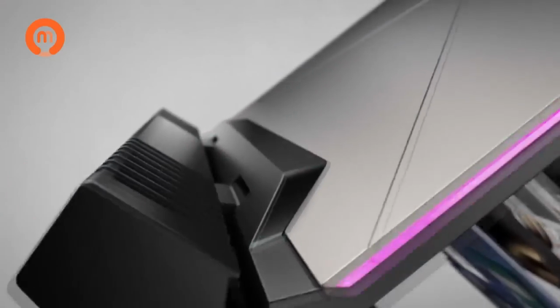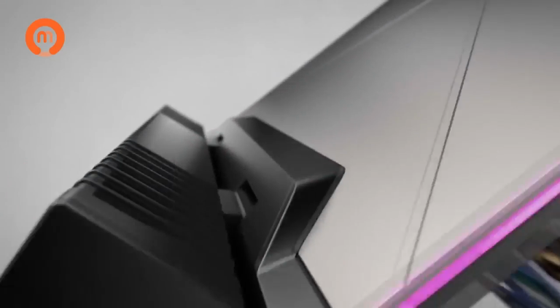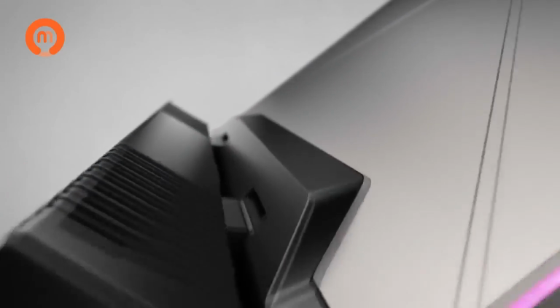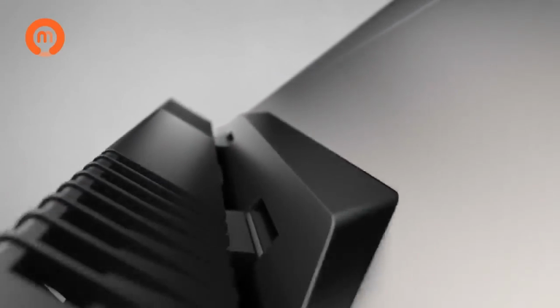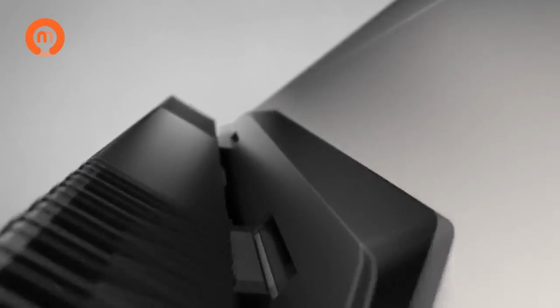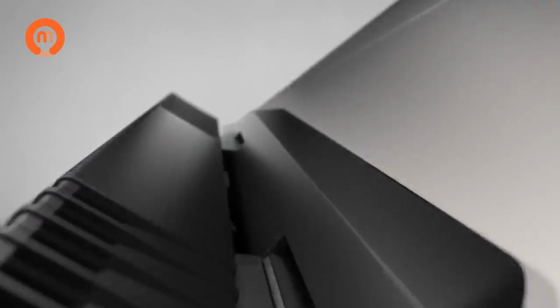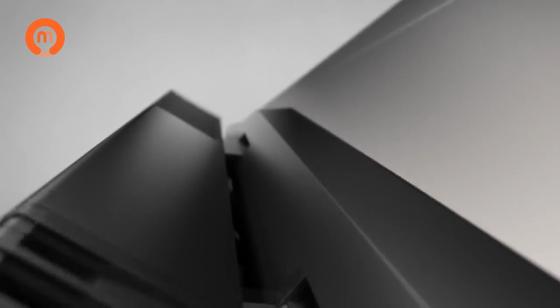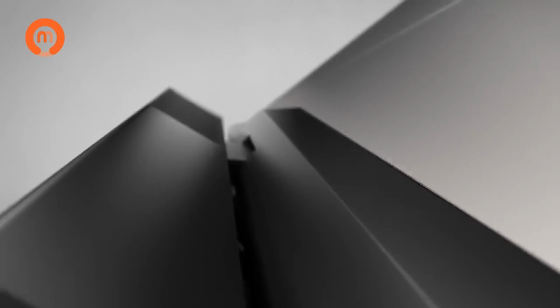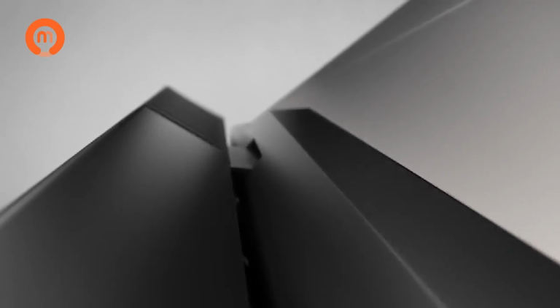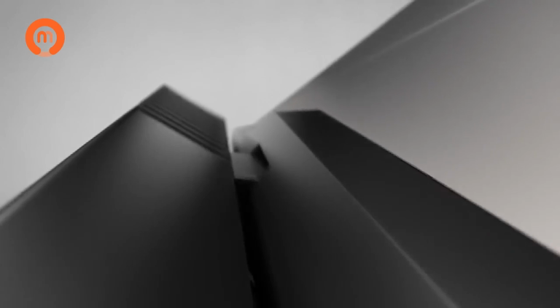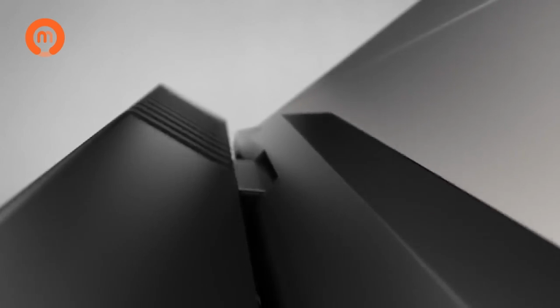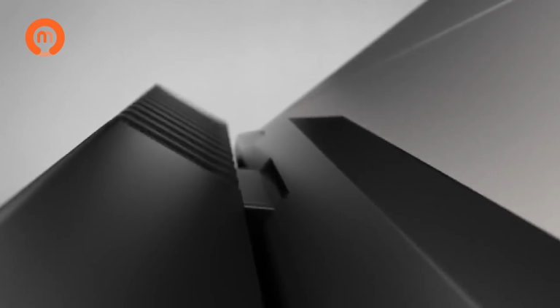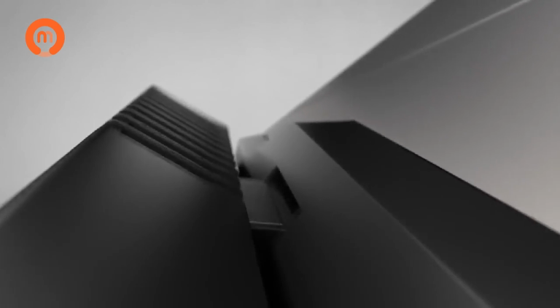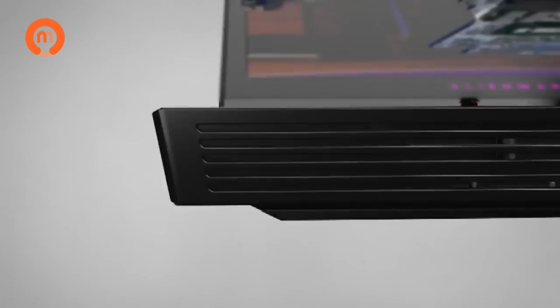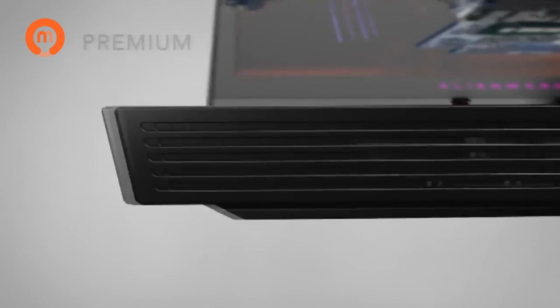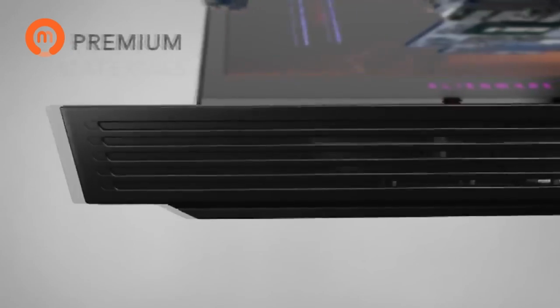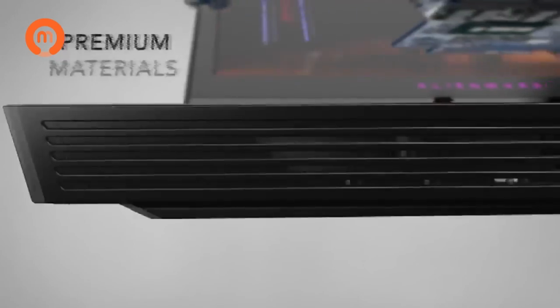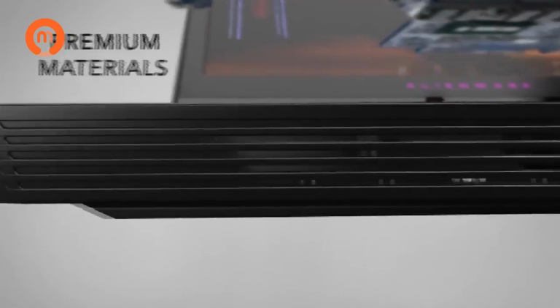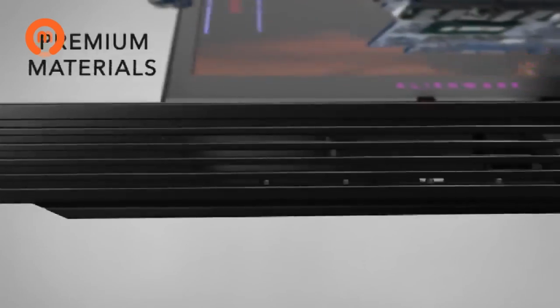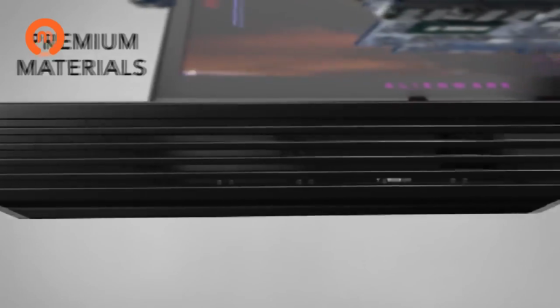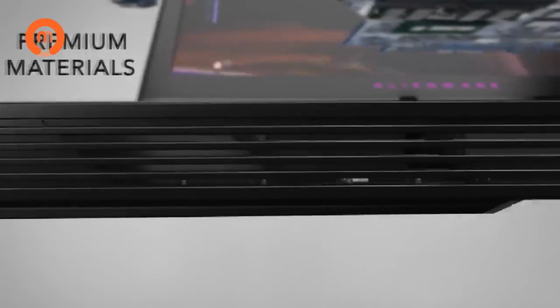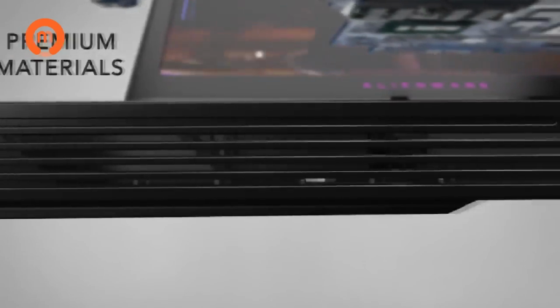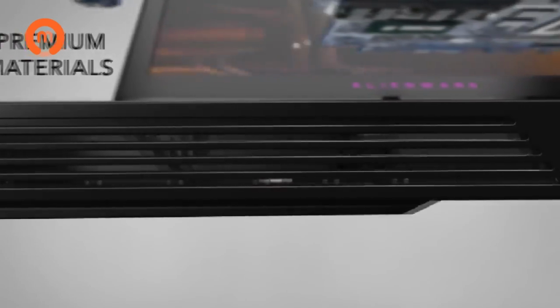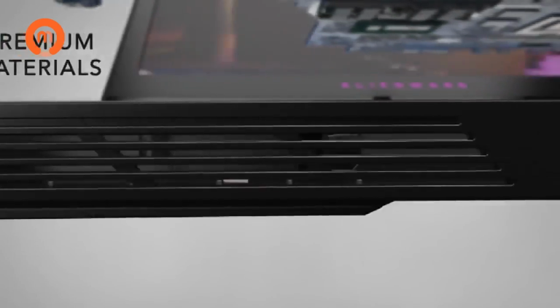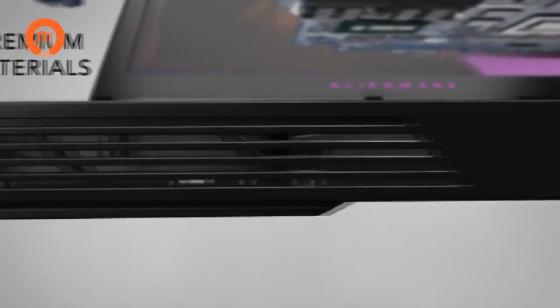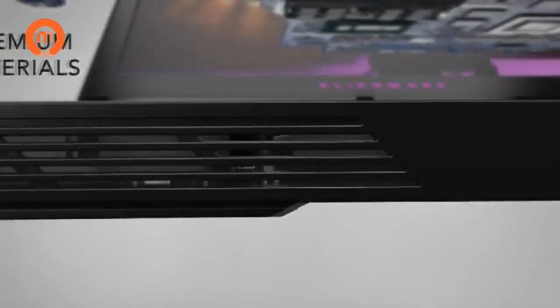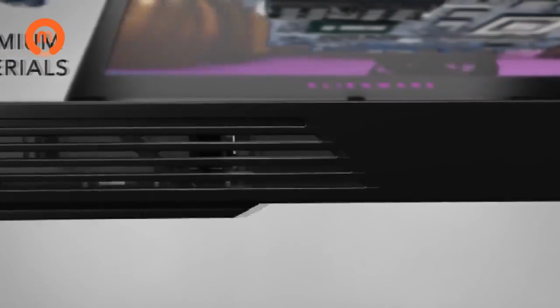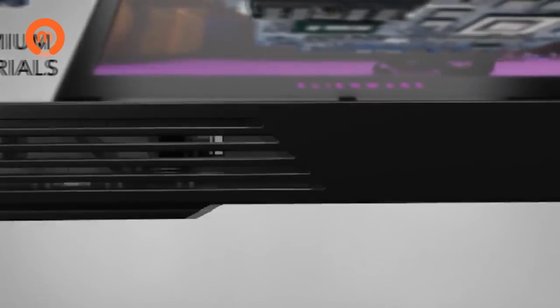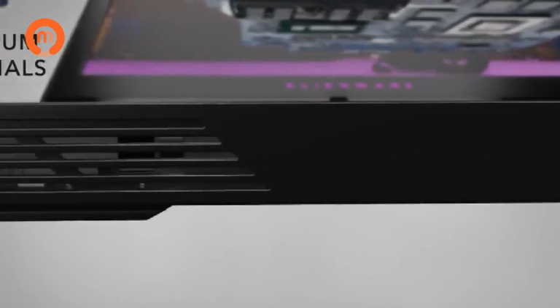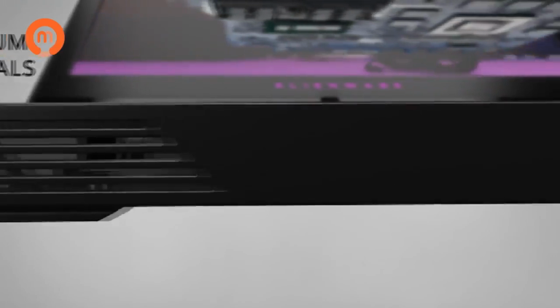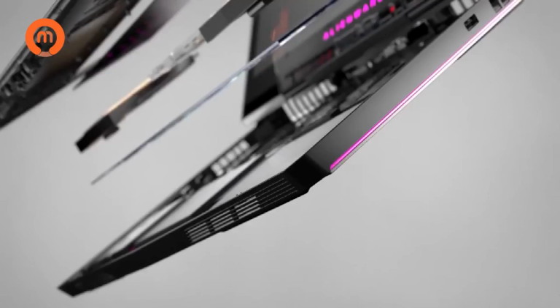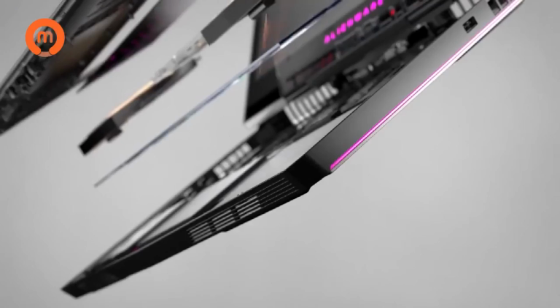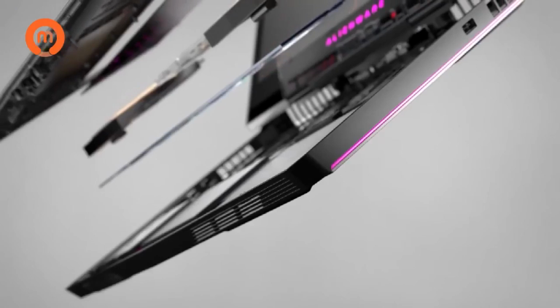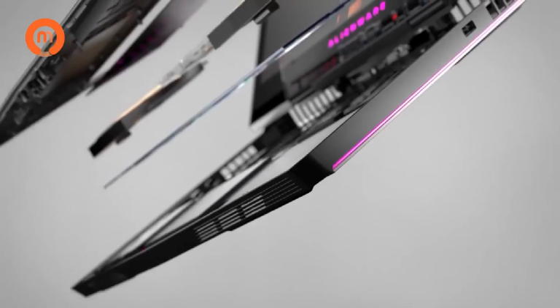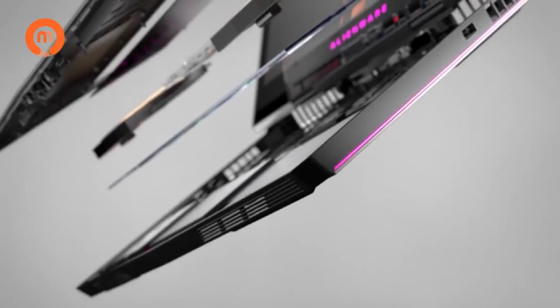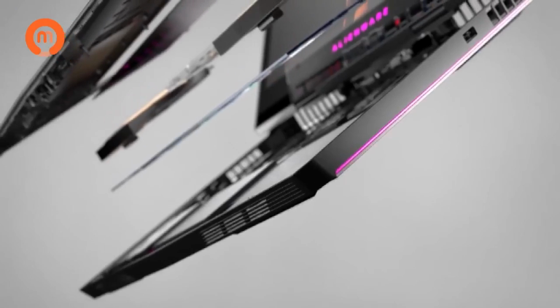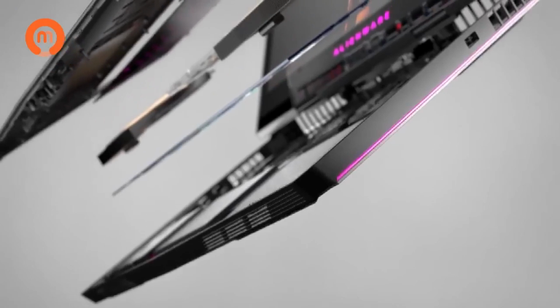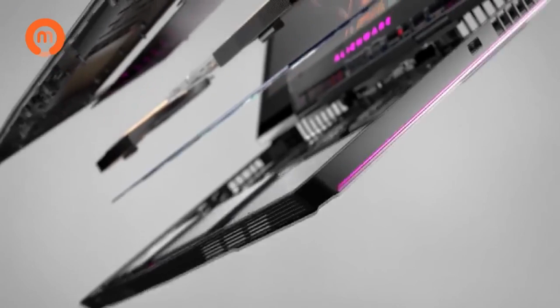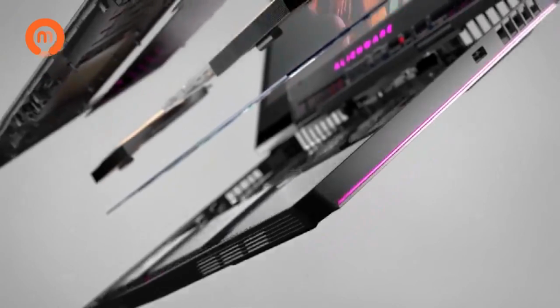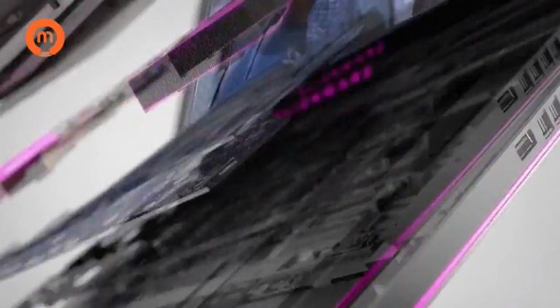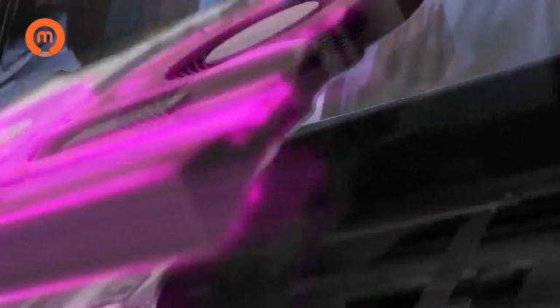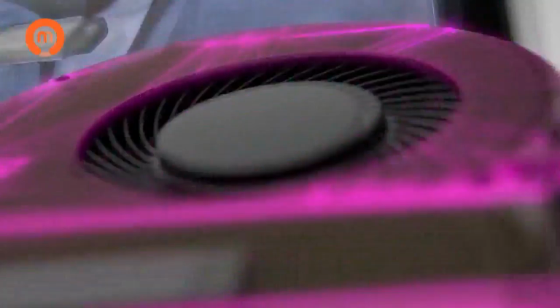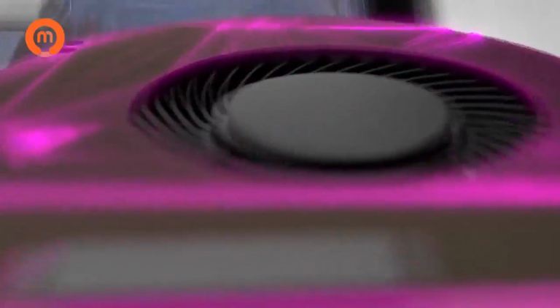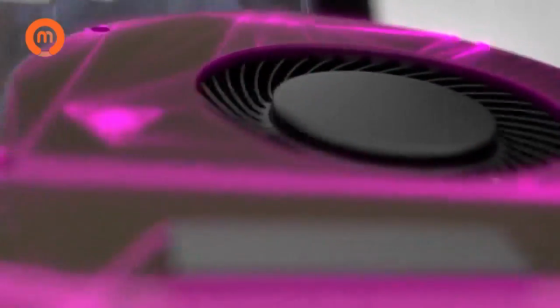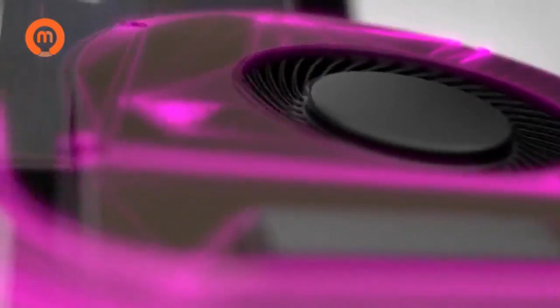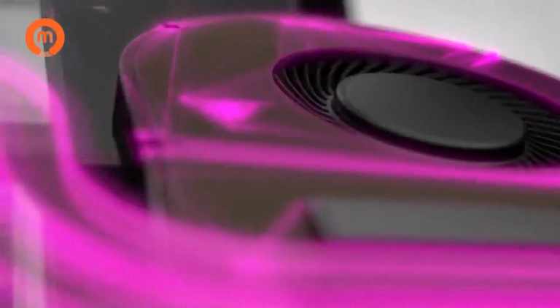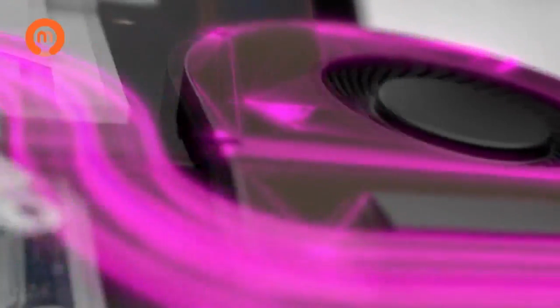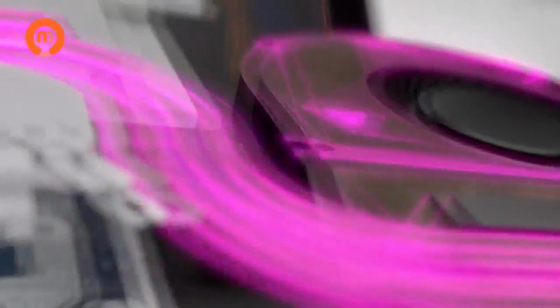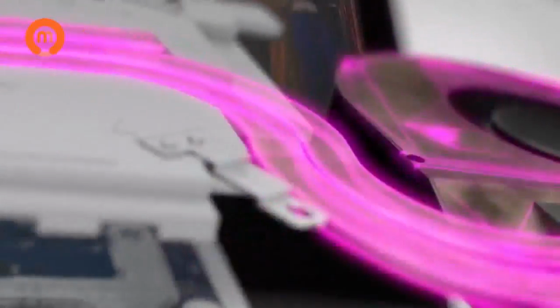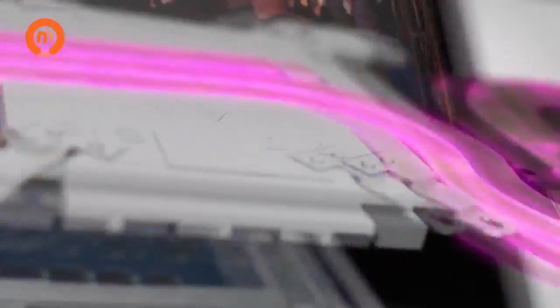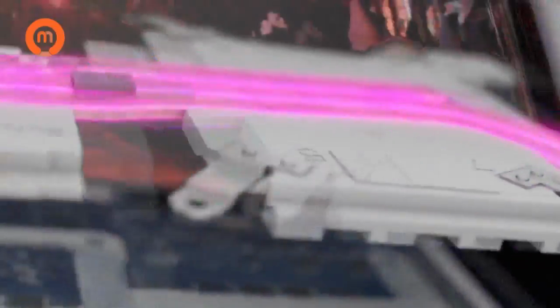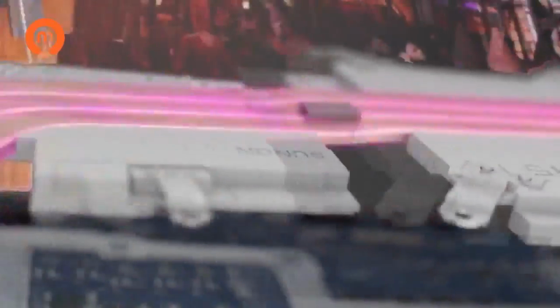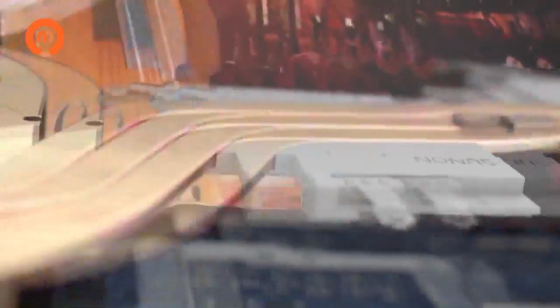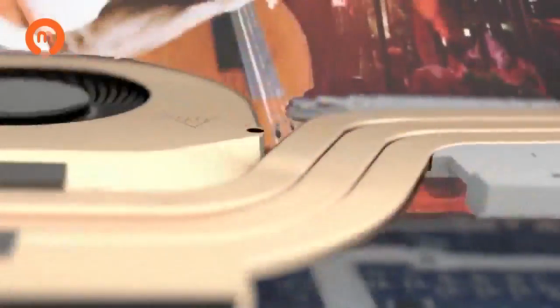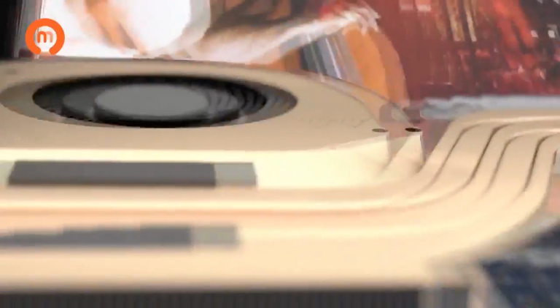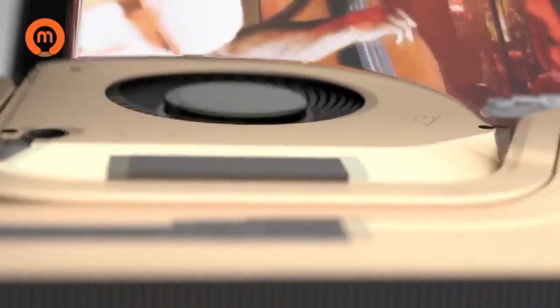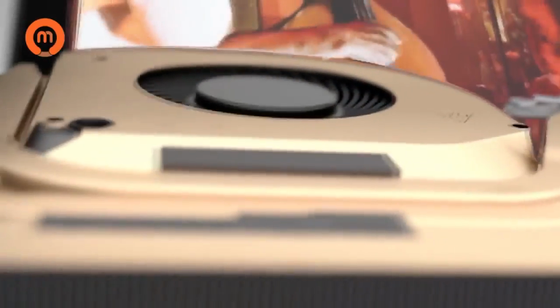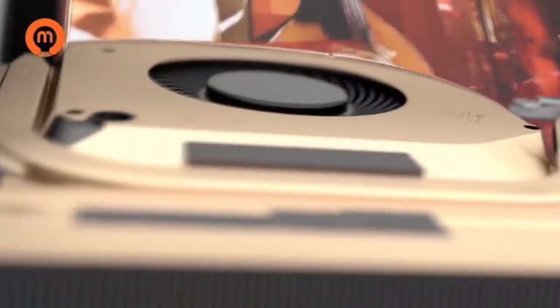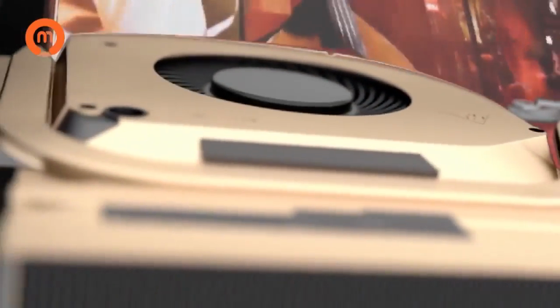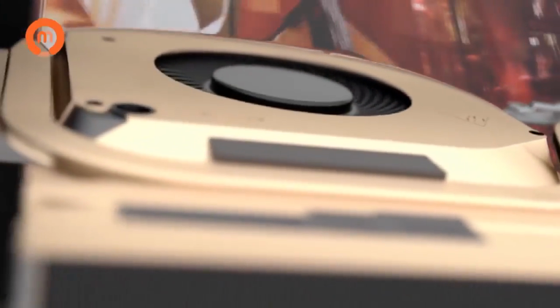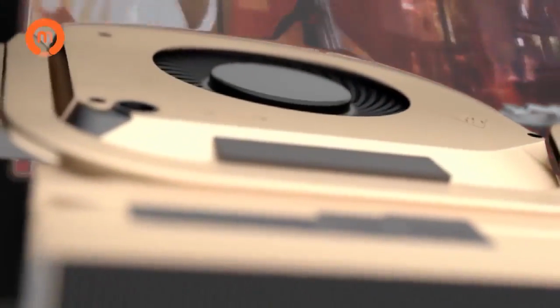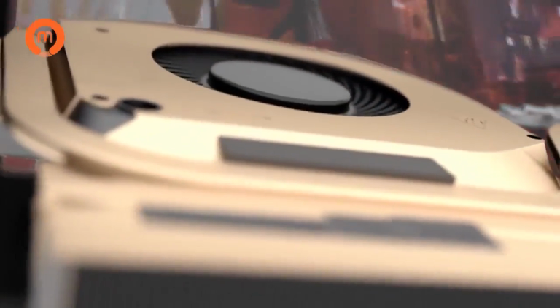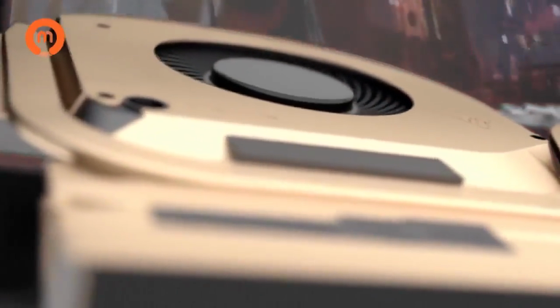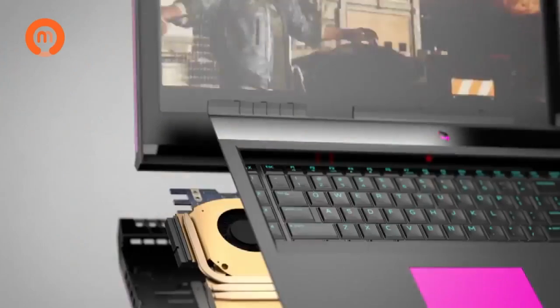Engineered with a new hinge-forward design and premium materials: aluminum for thinness, magnesium alloy for rigidity, and copper for performance.